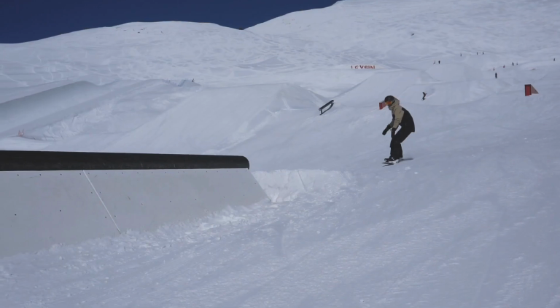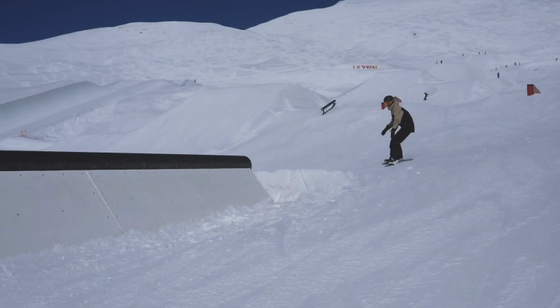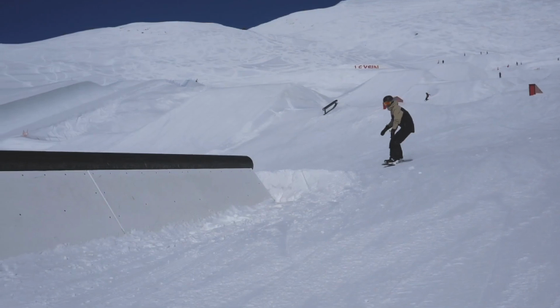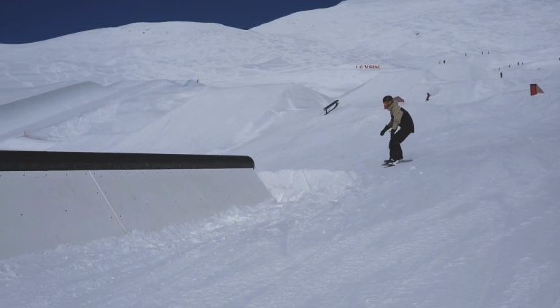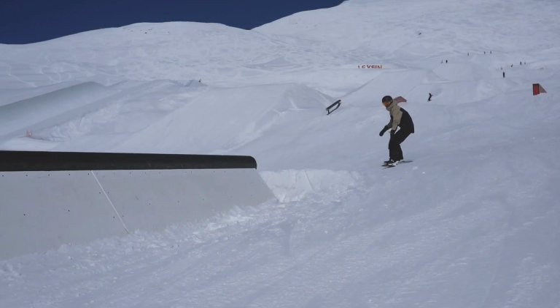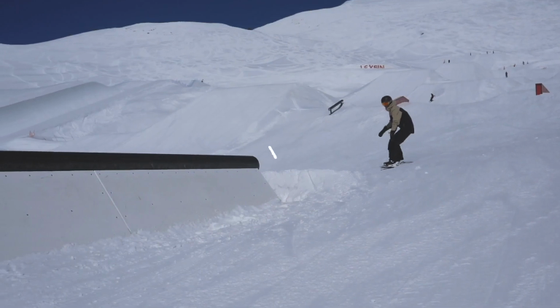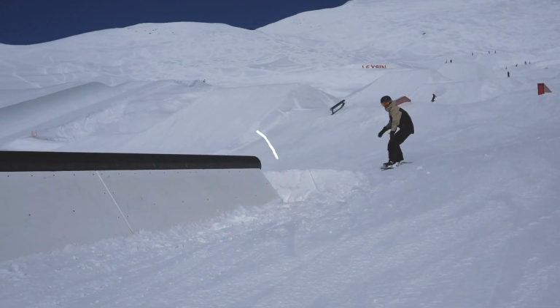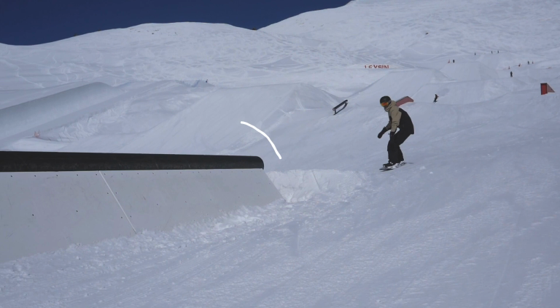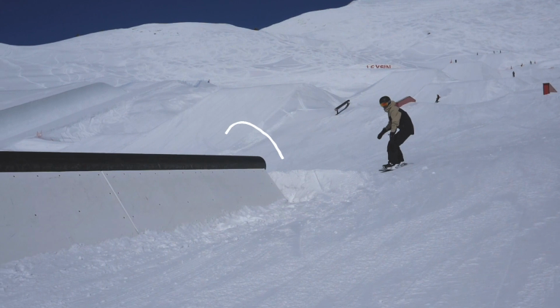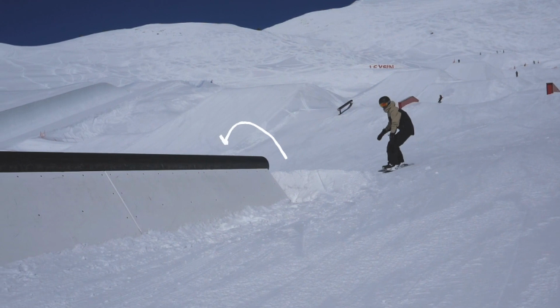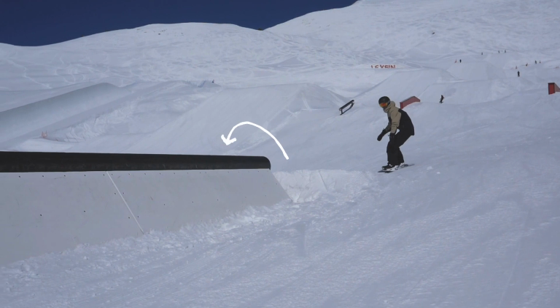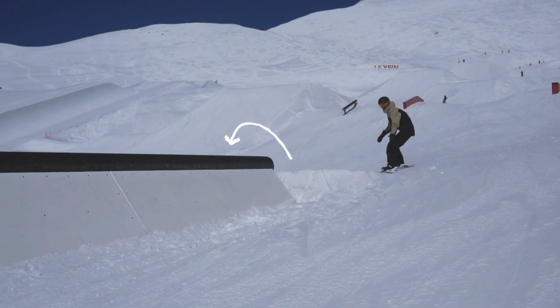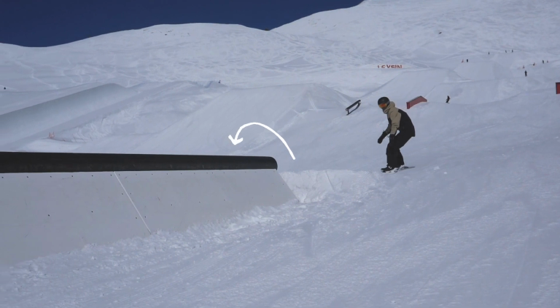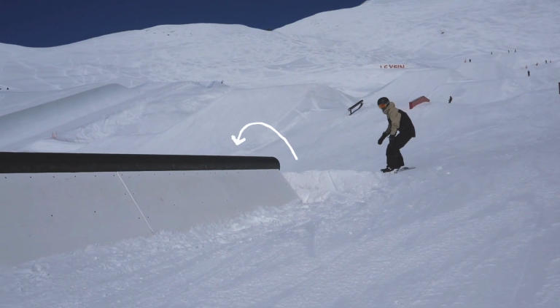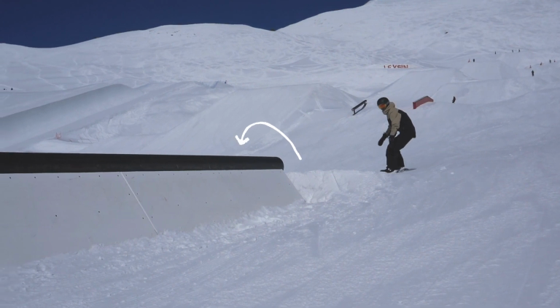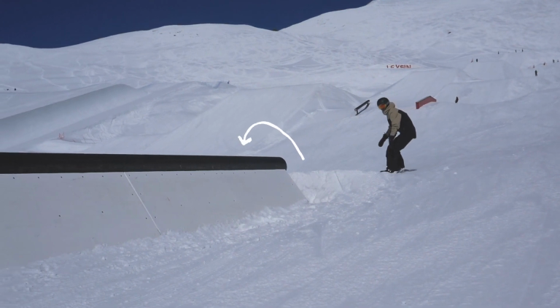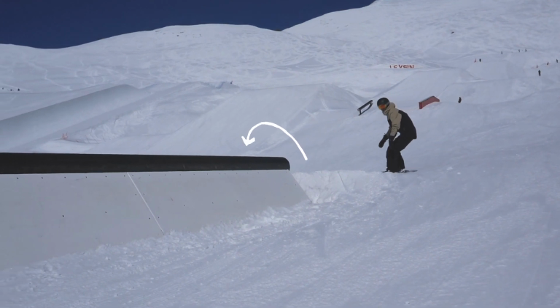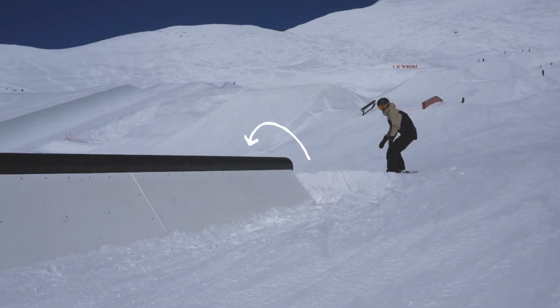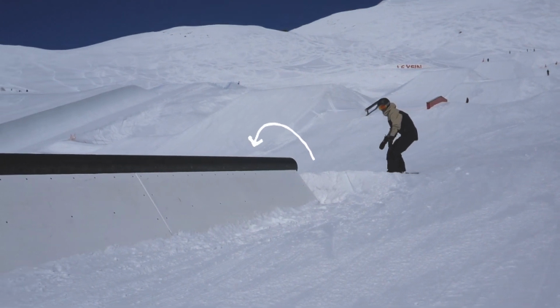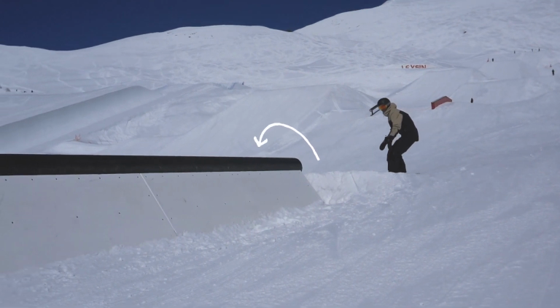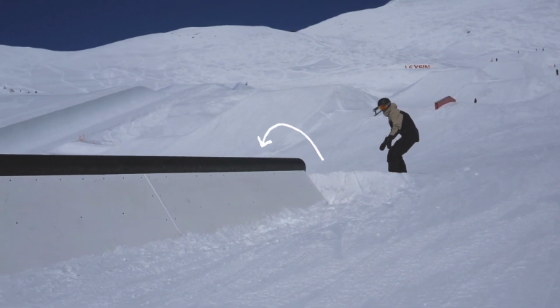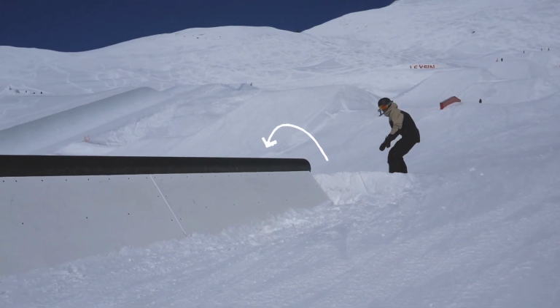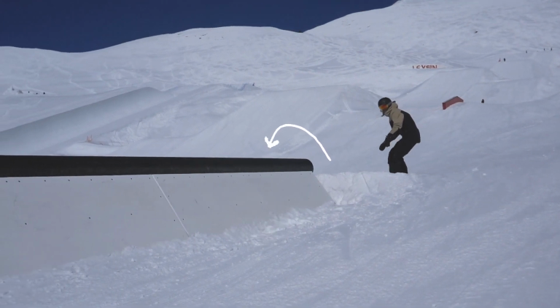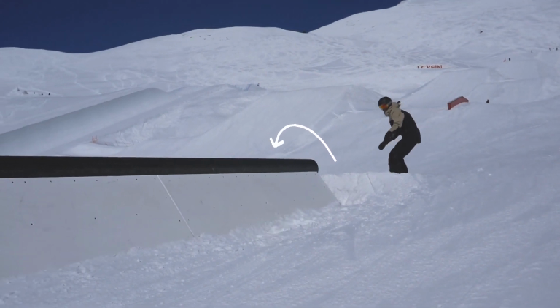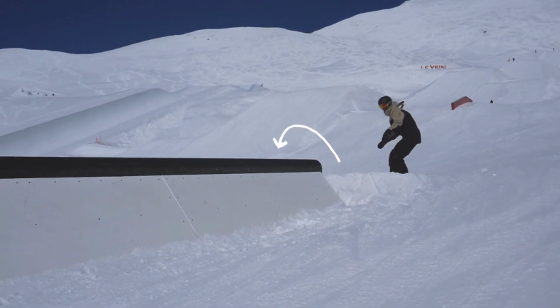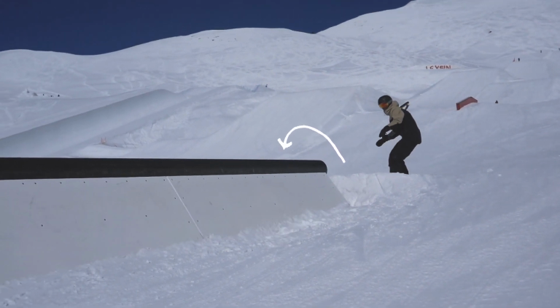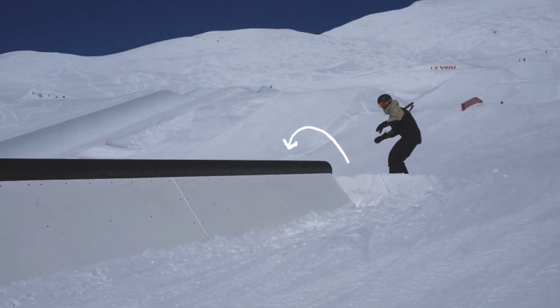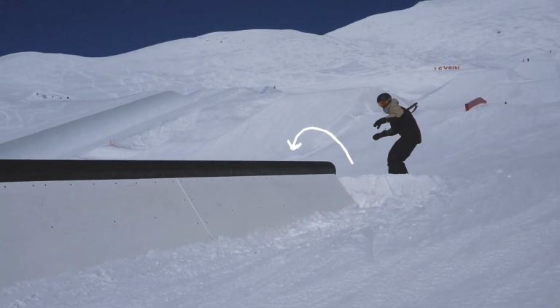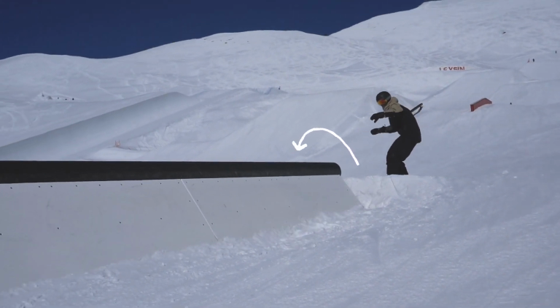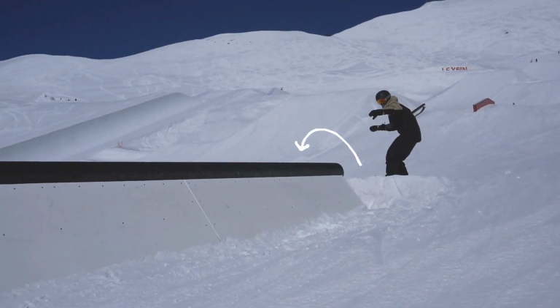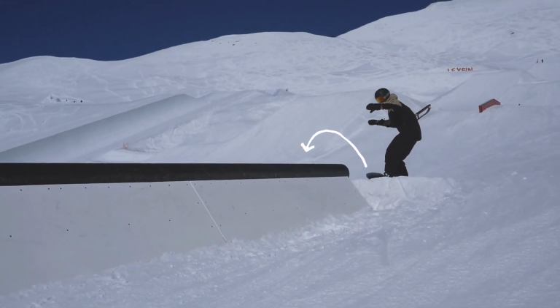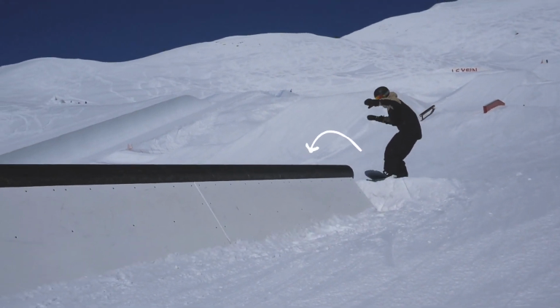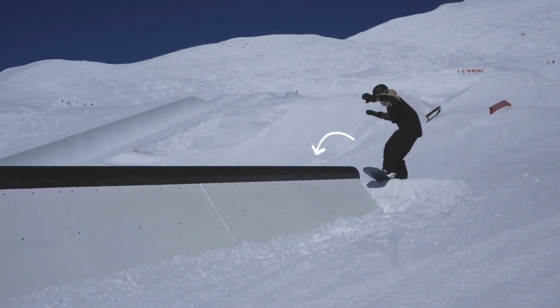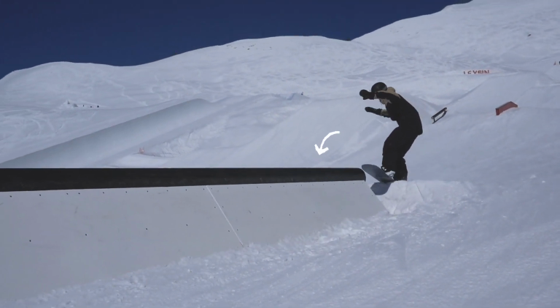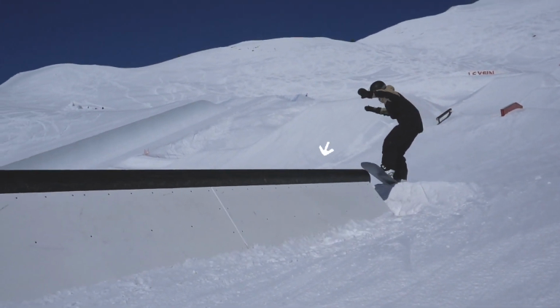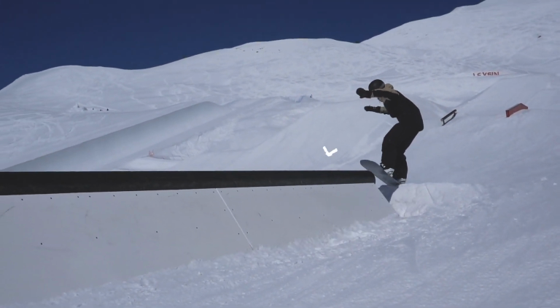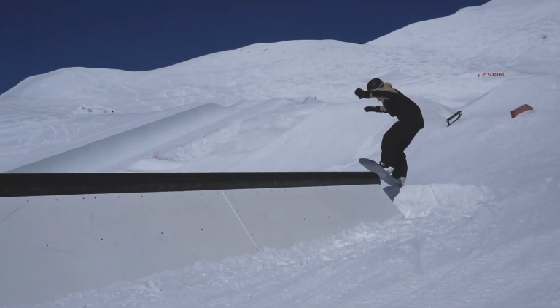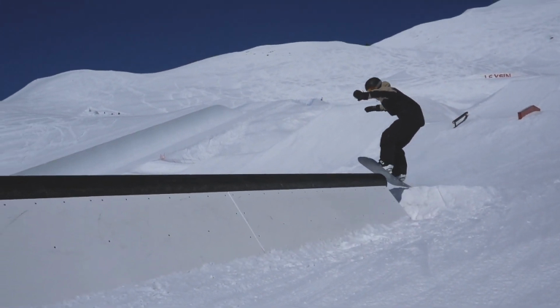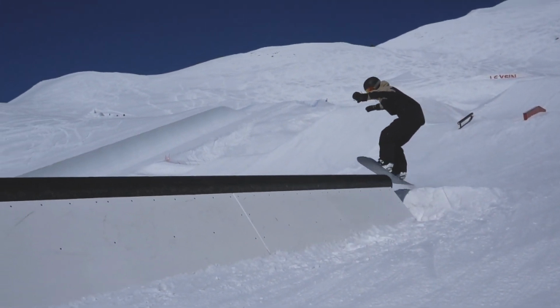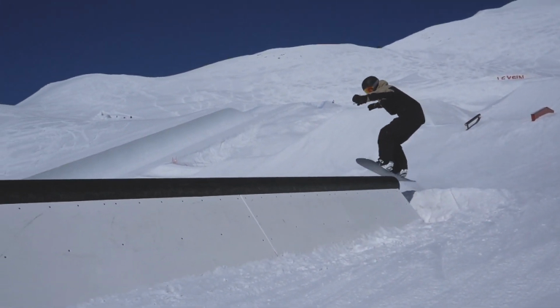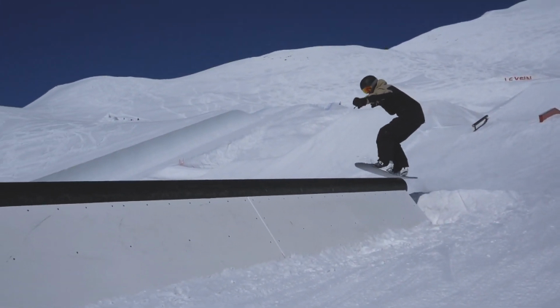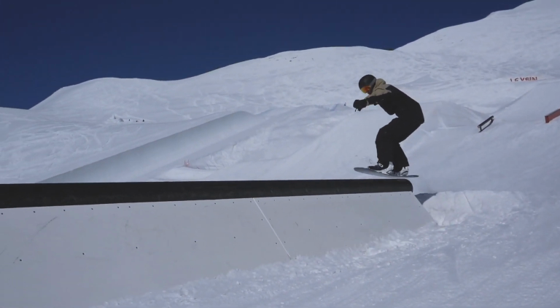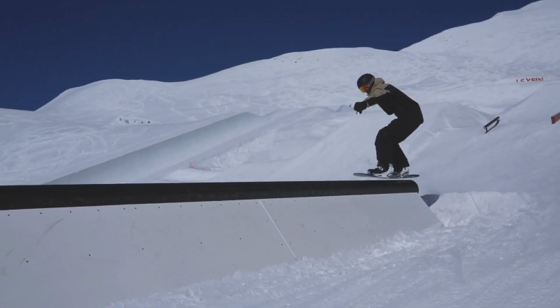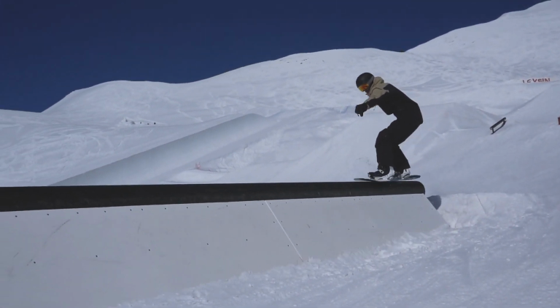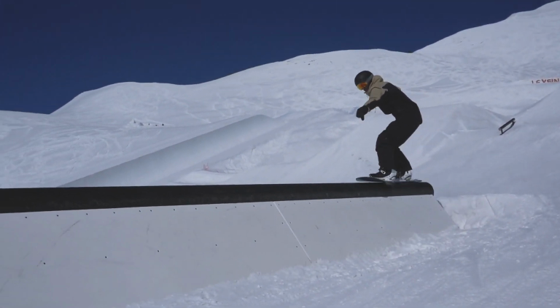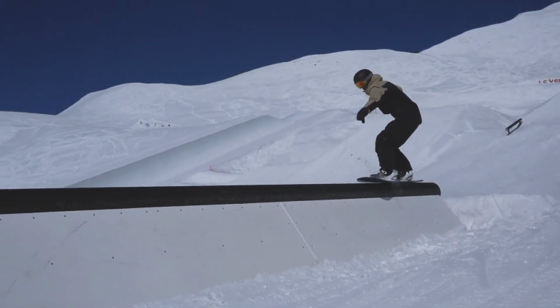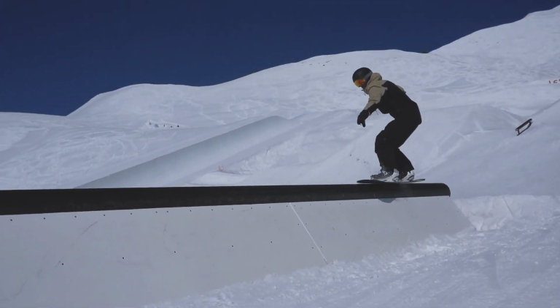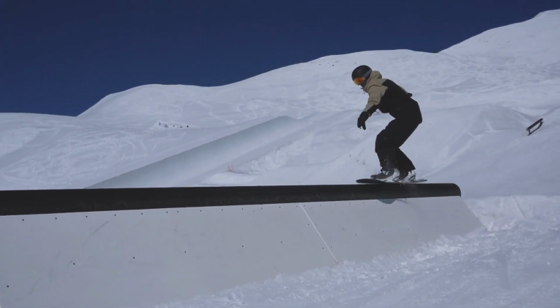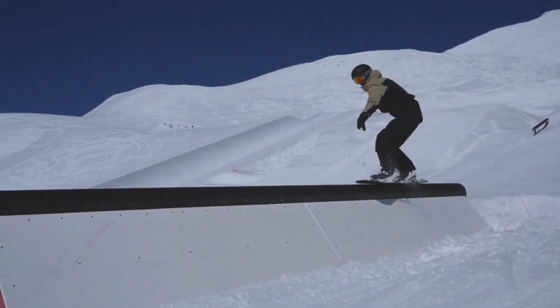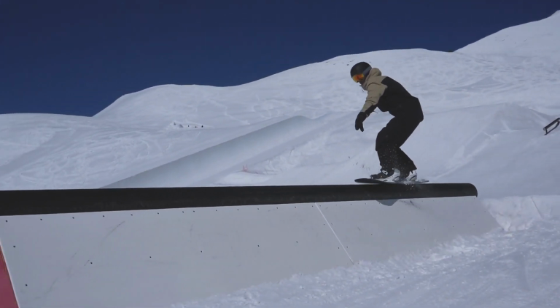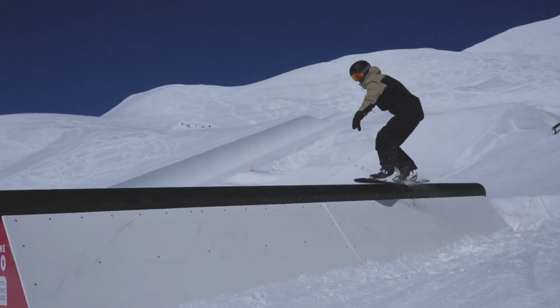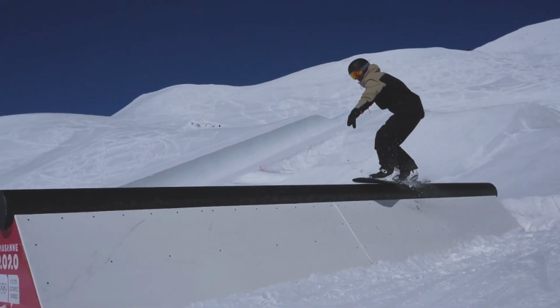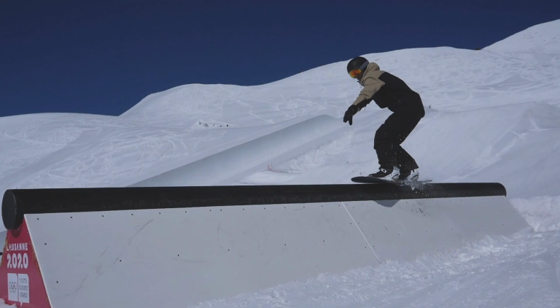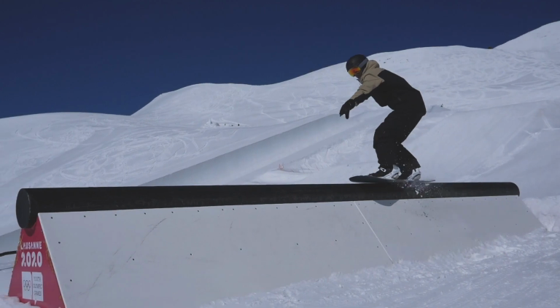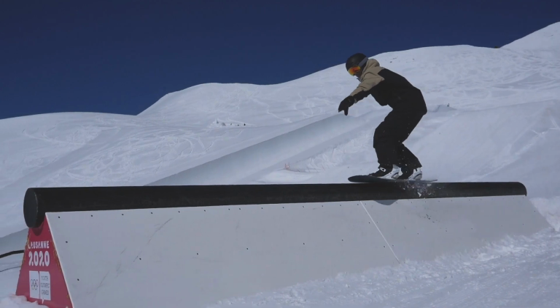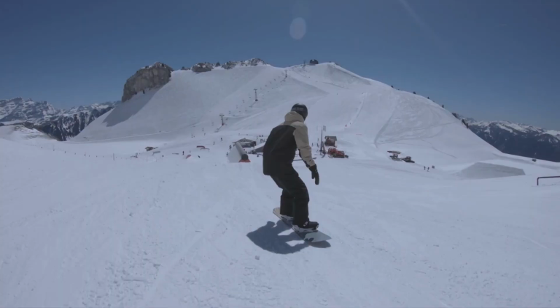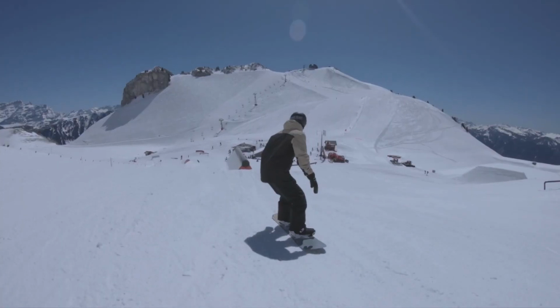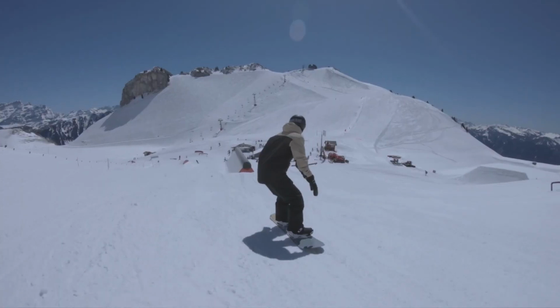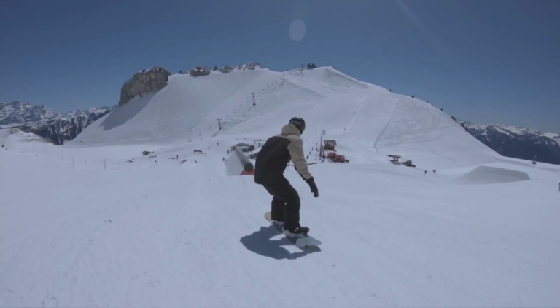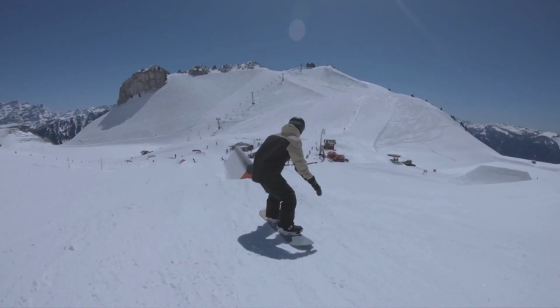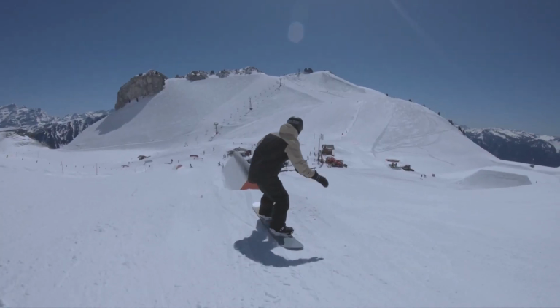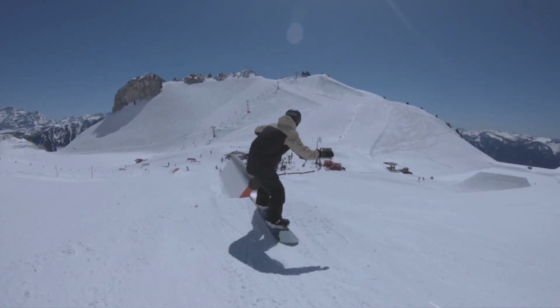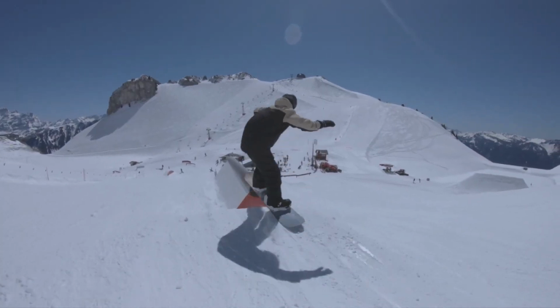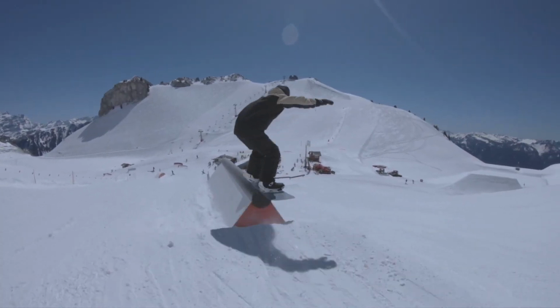Next, you can add an ollie as you enter the 50-50. You come into it slightly sideways, still keeping parallel to the box or rail.